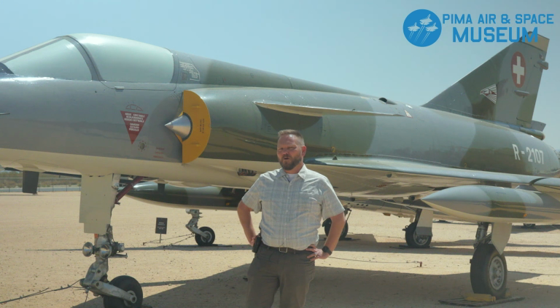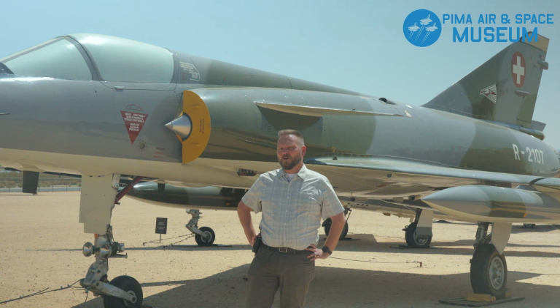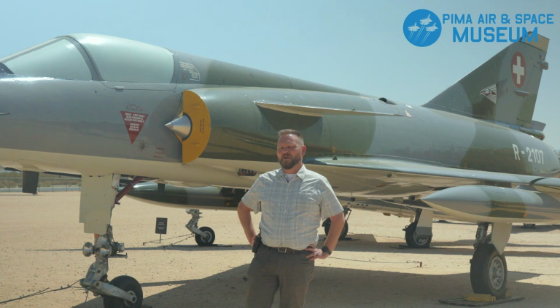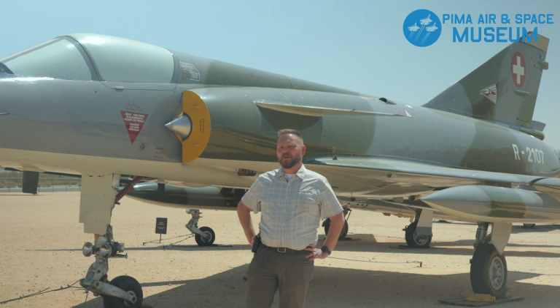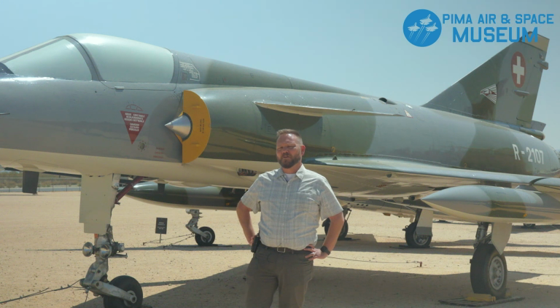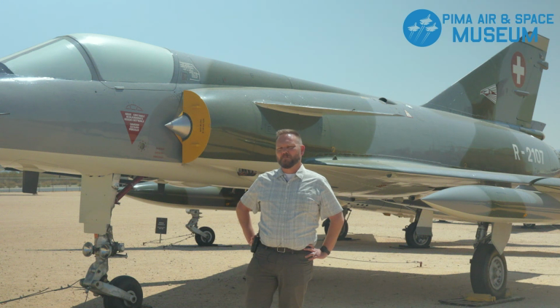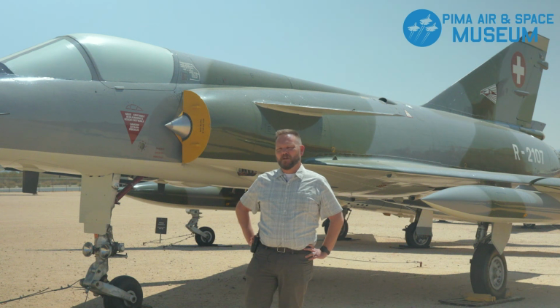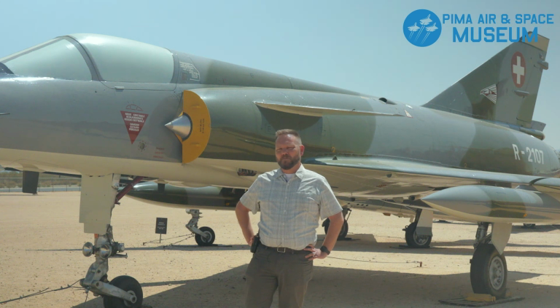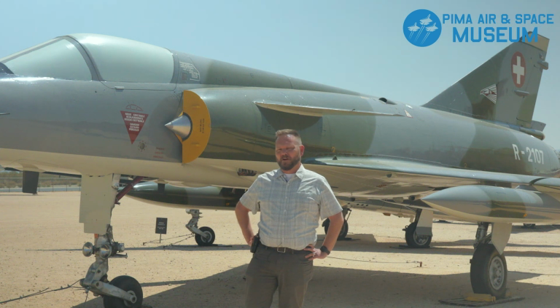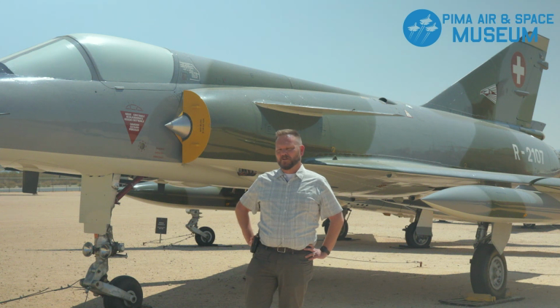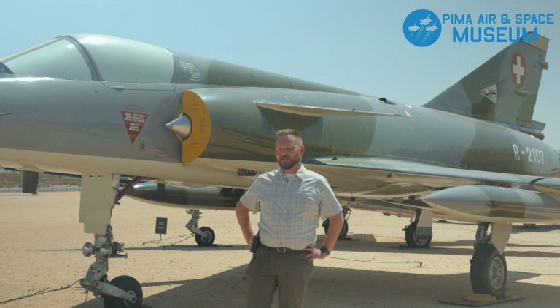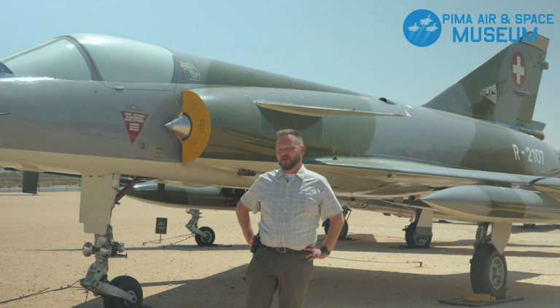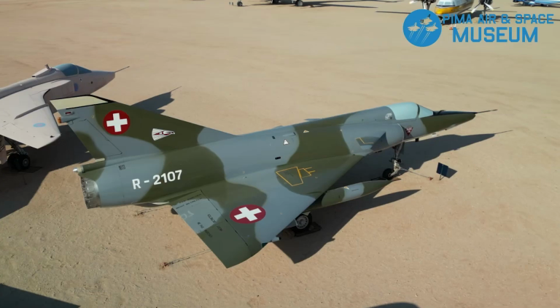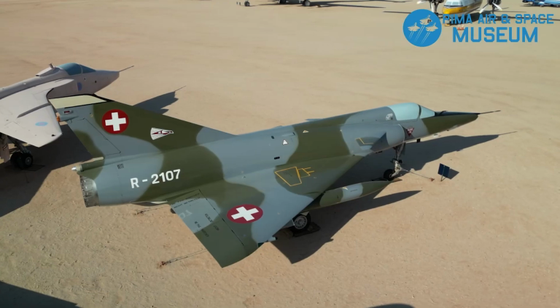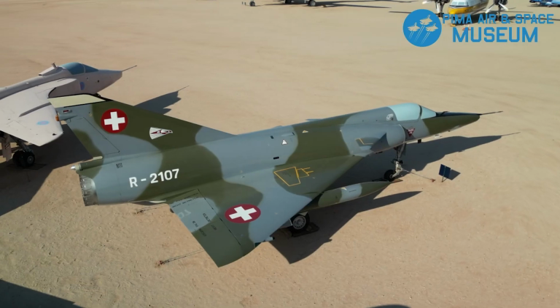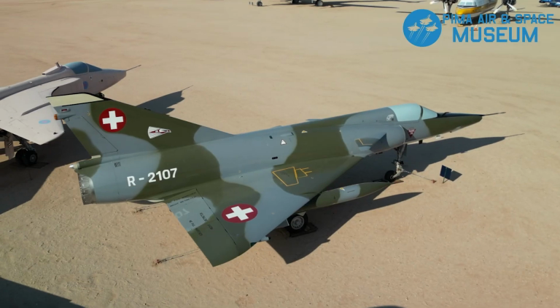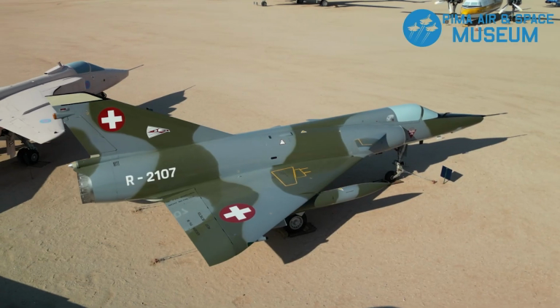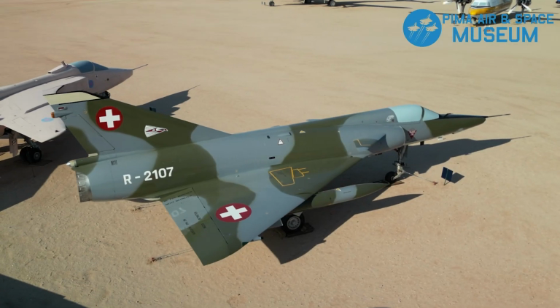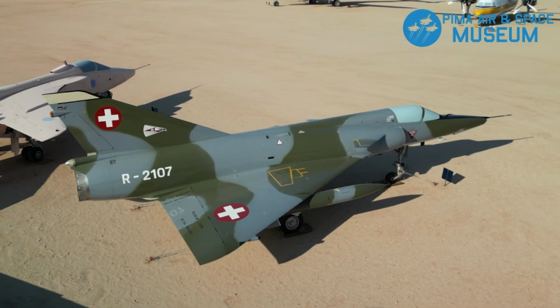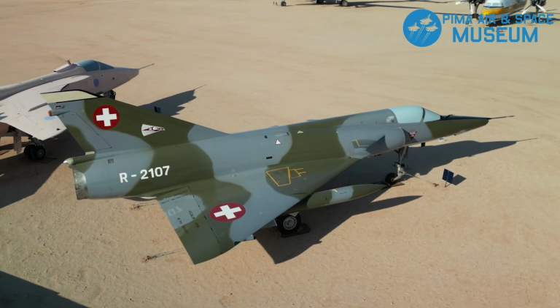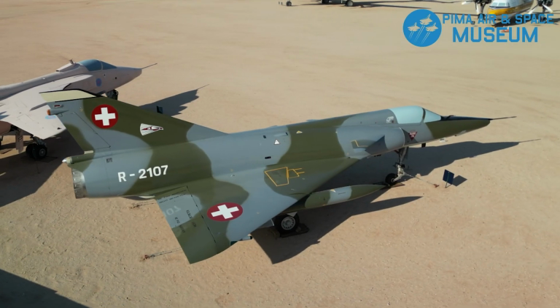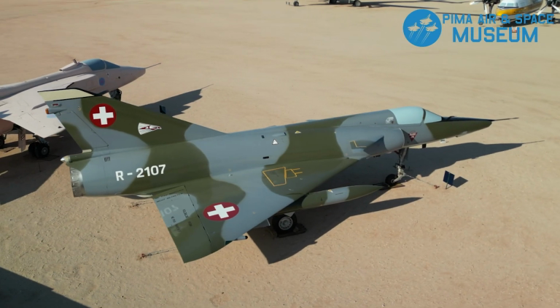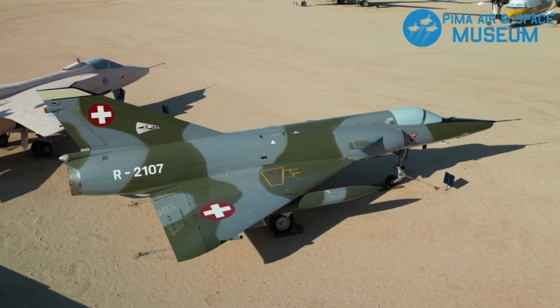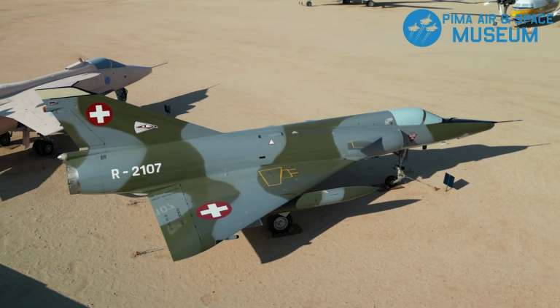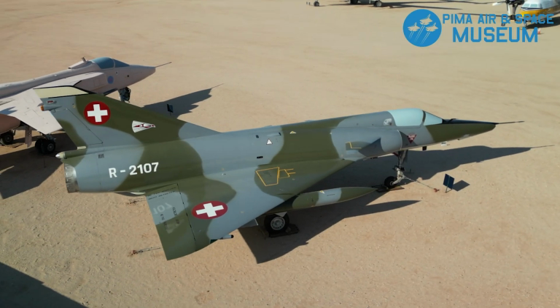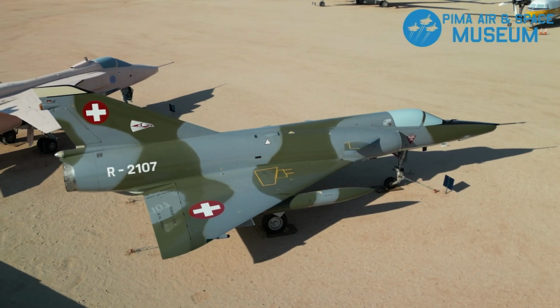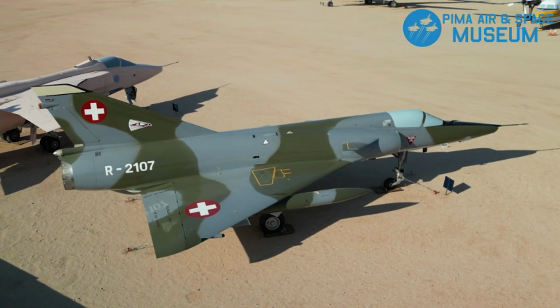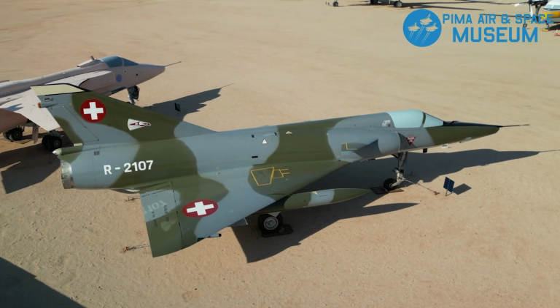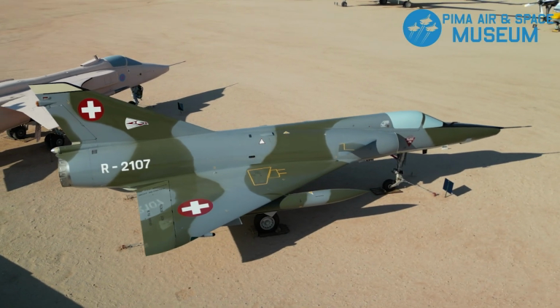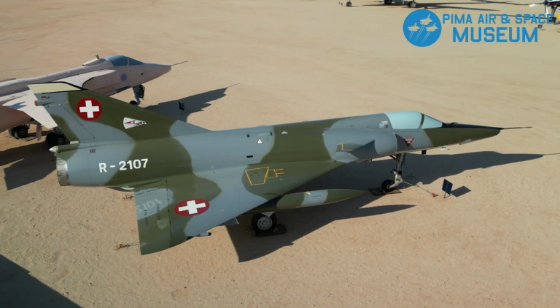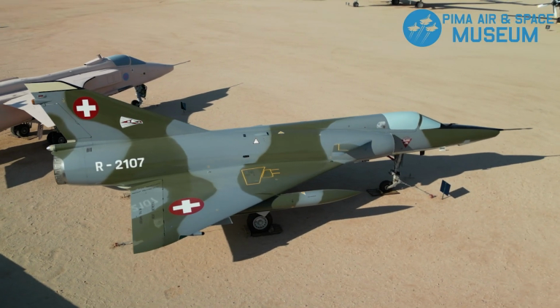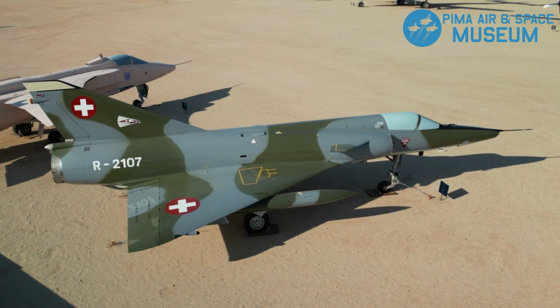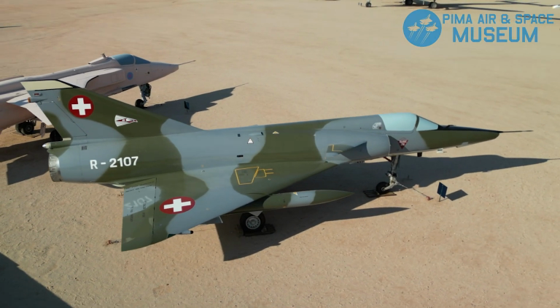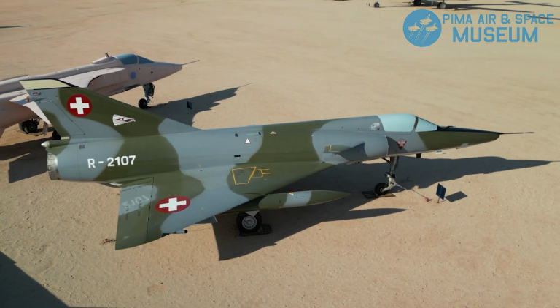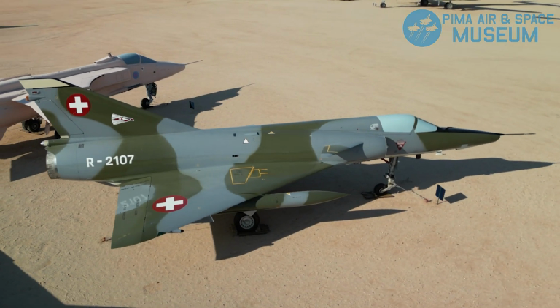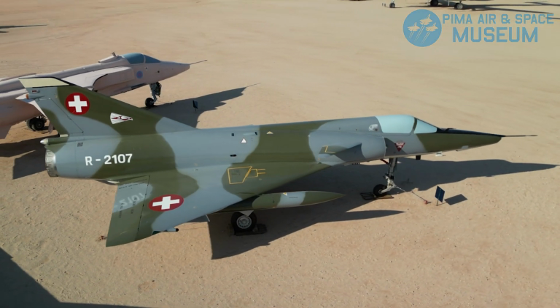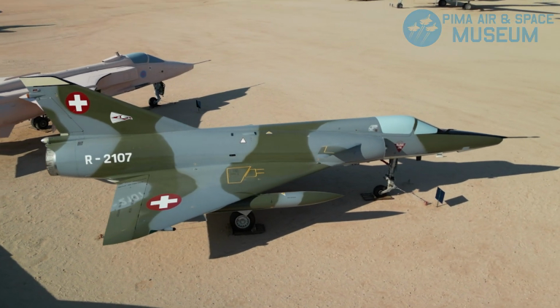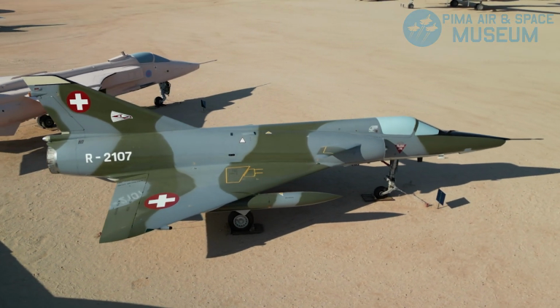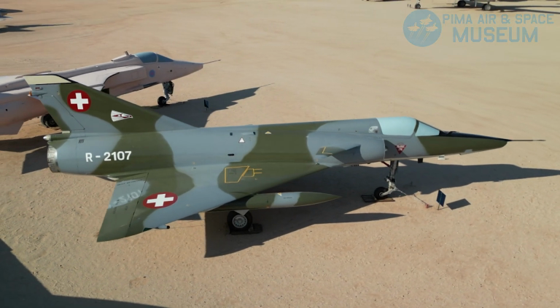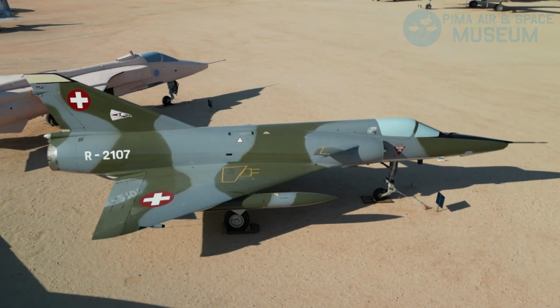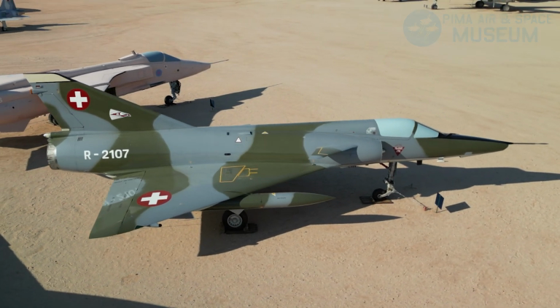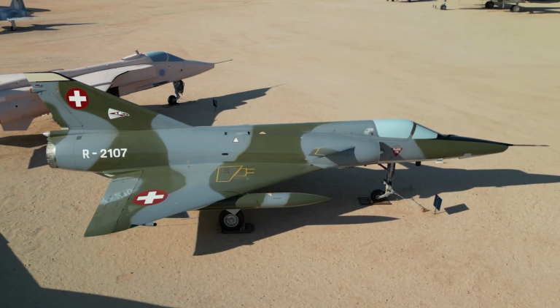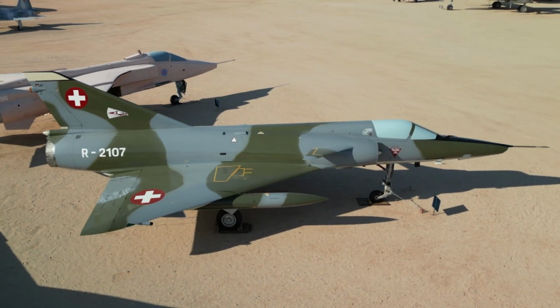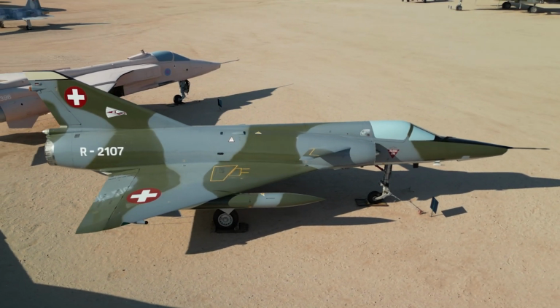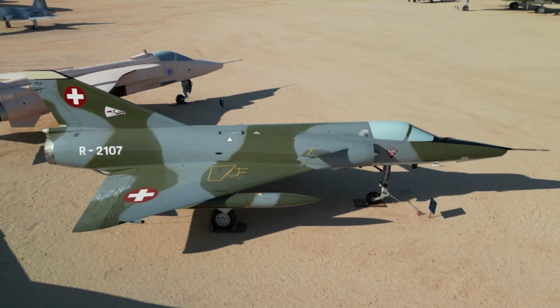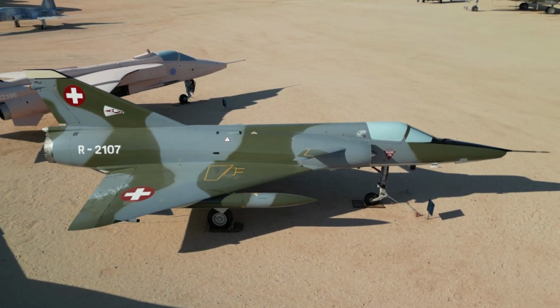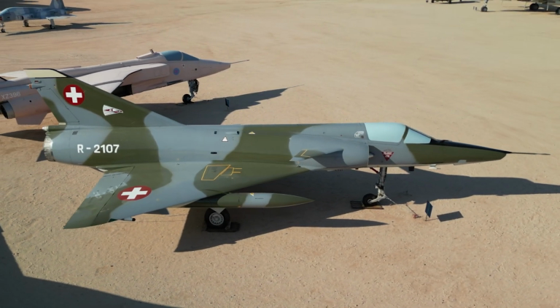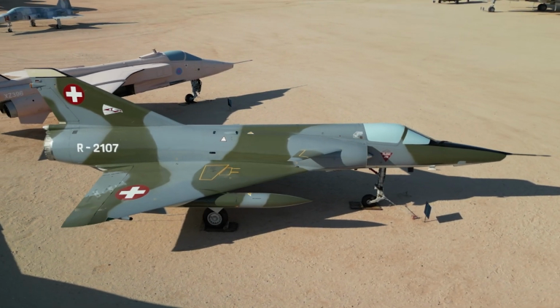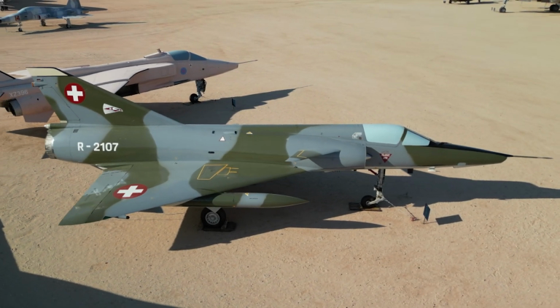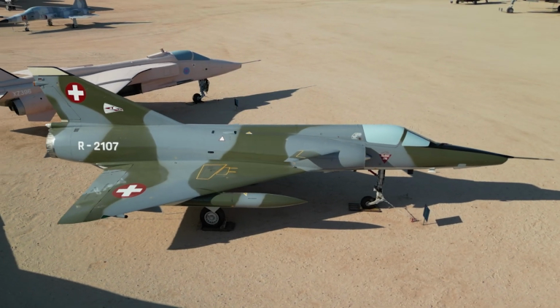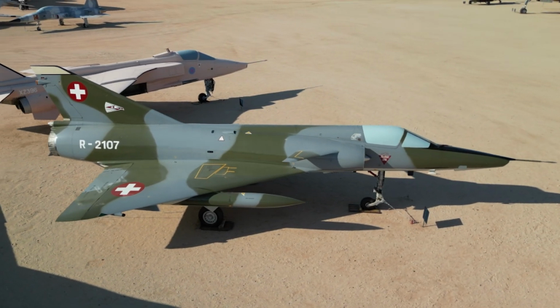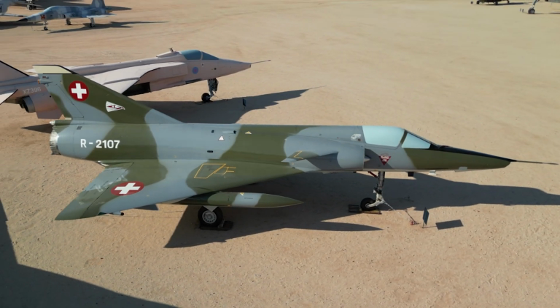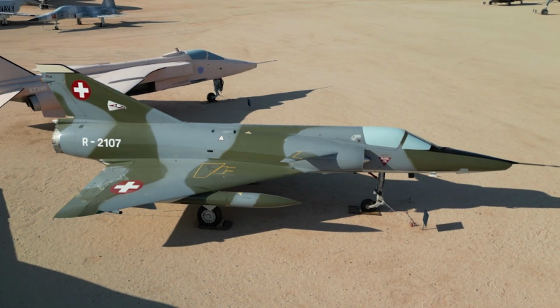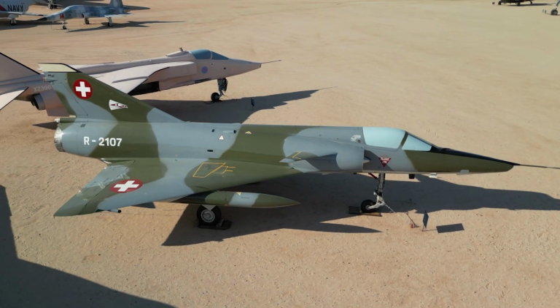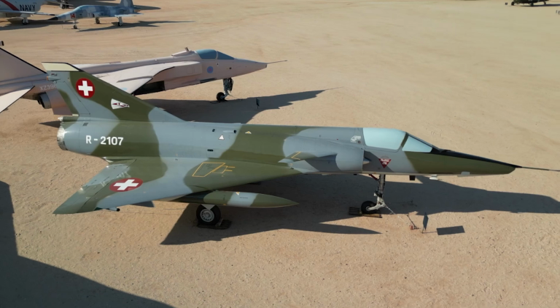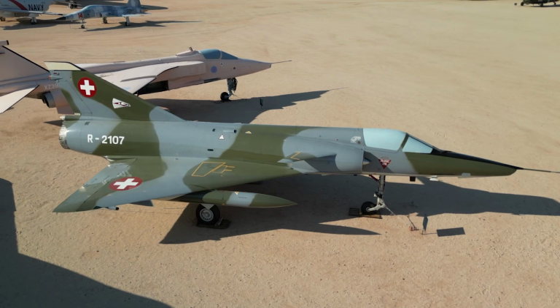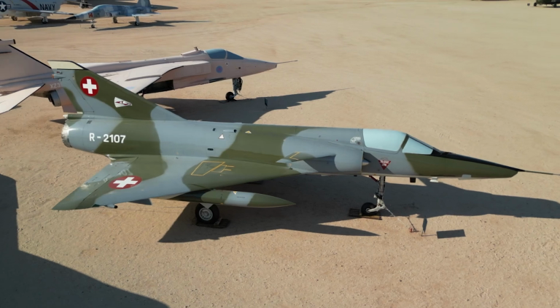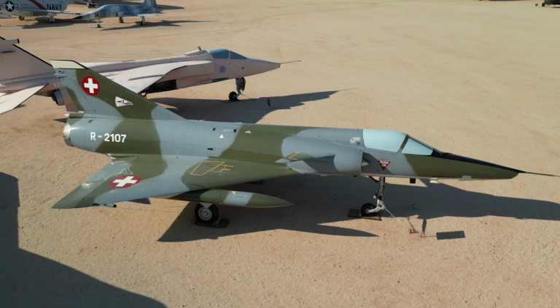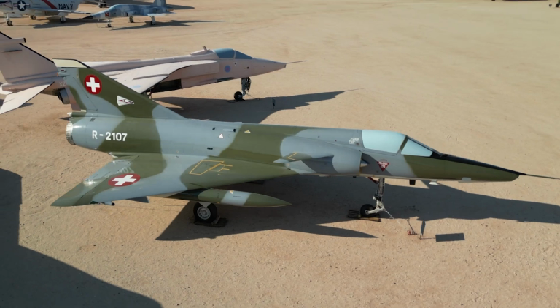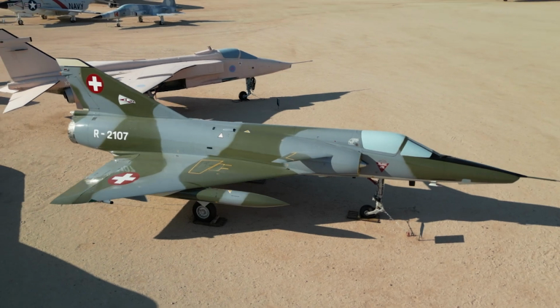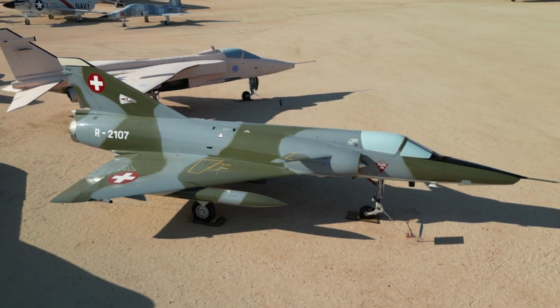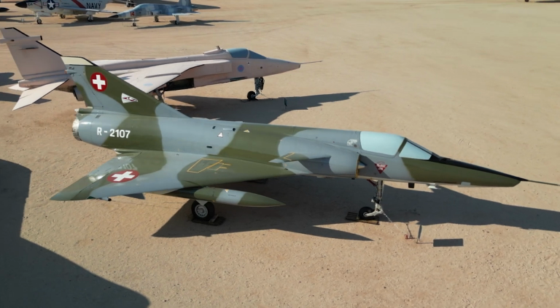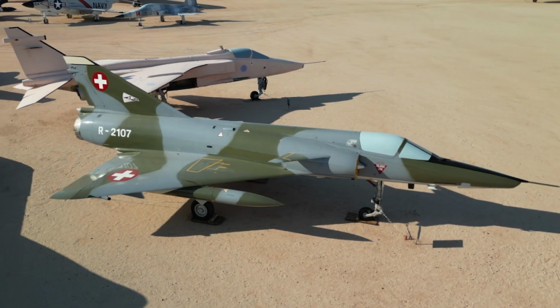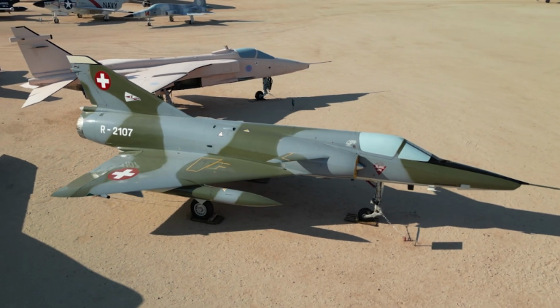Welcome here to the Pima Air and Space Museum. It's 108 degrees out in the desert, so what better aircraft to talk about than the Mirage.